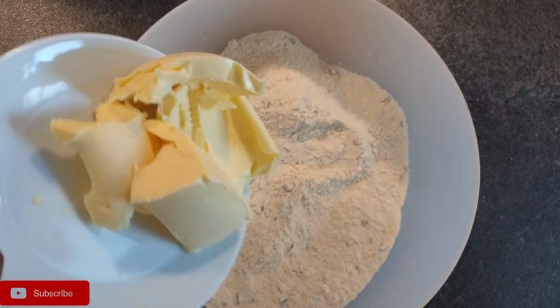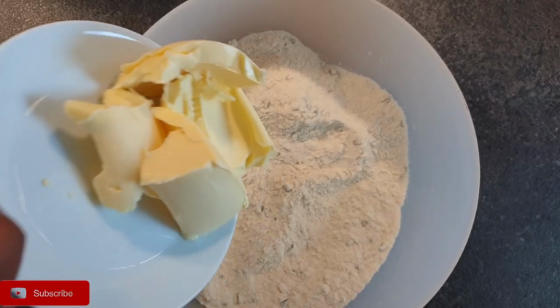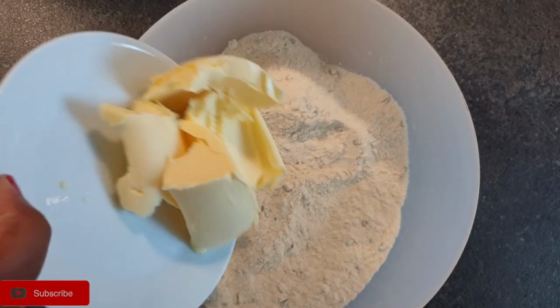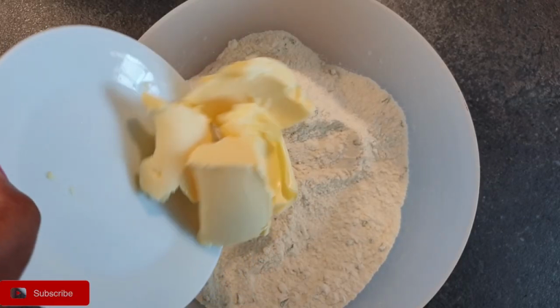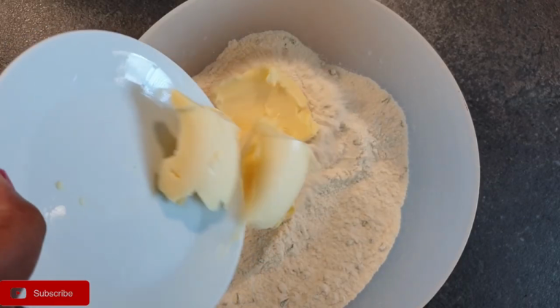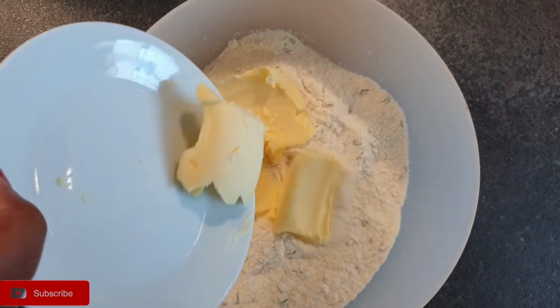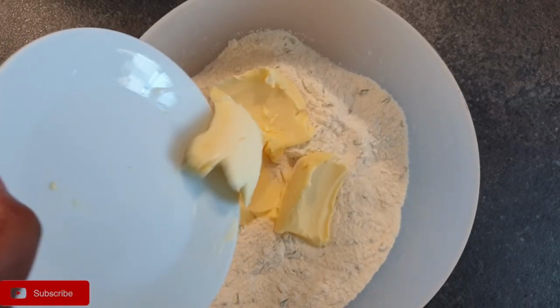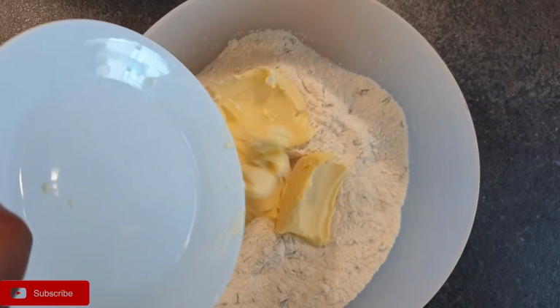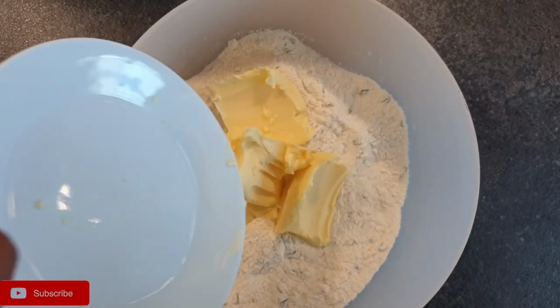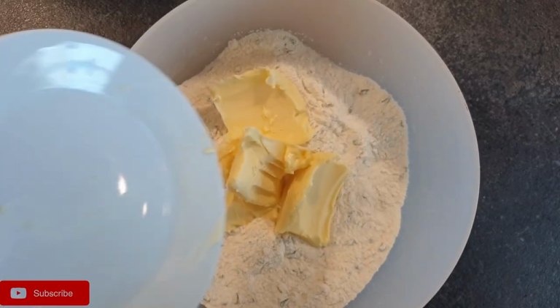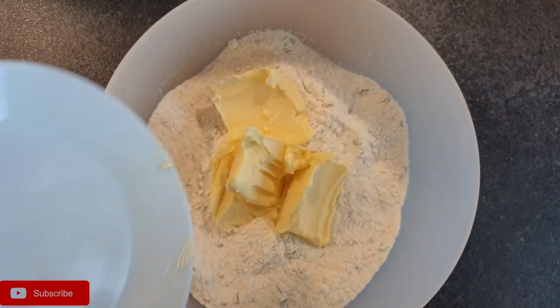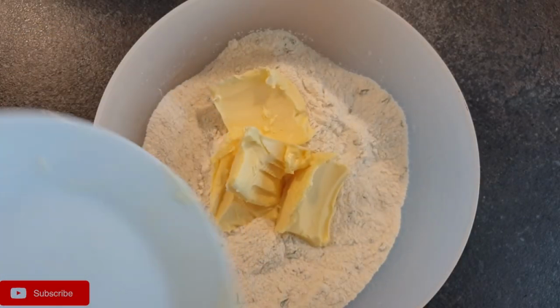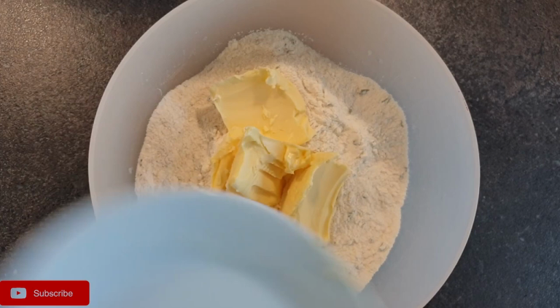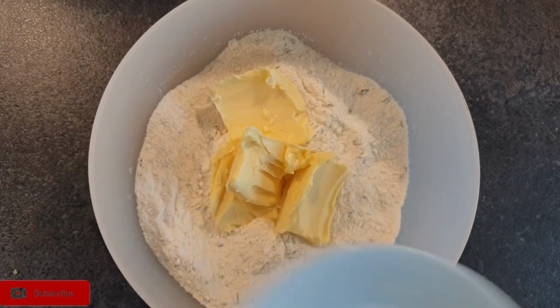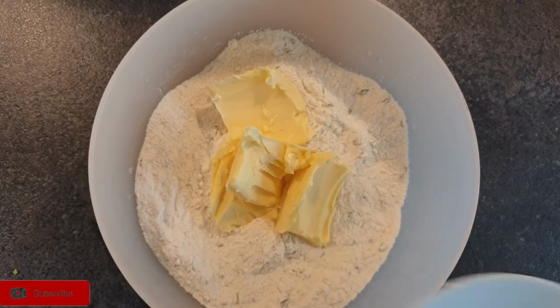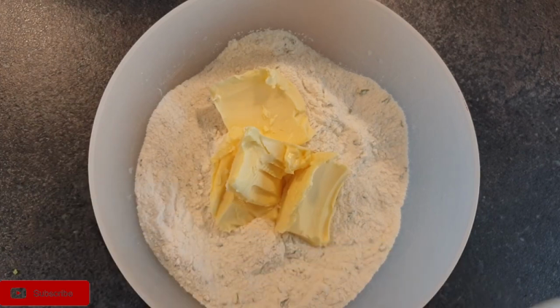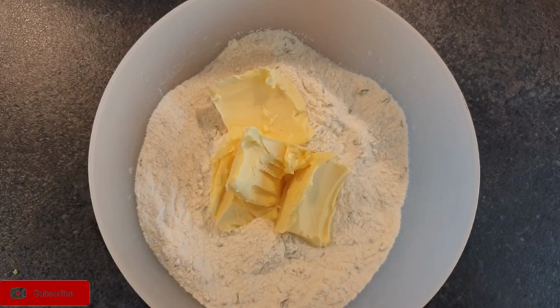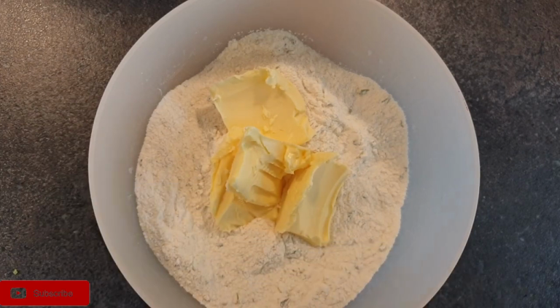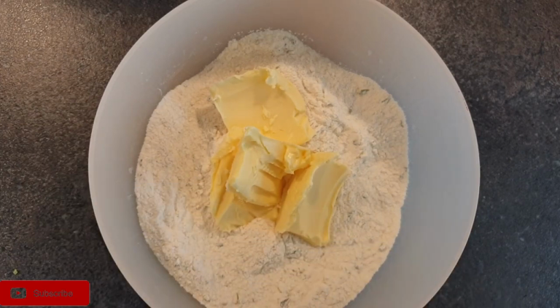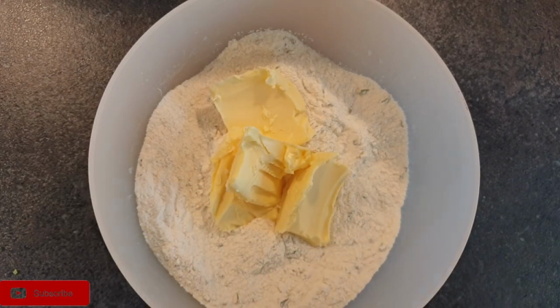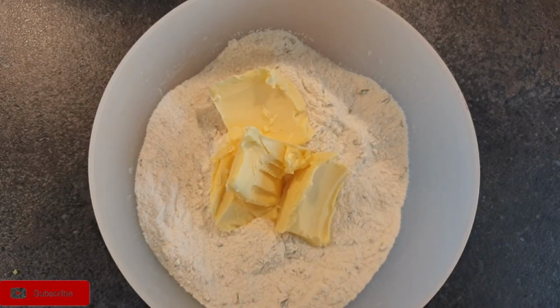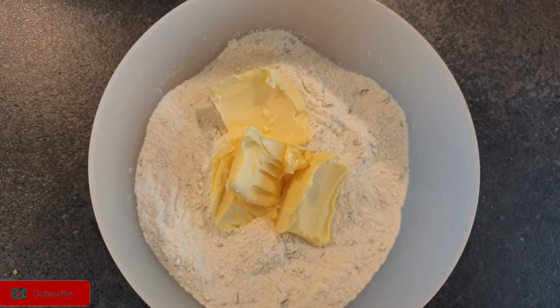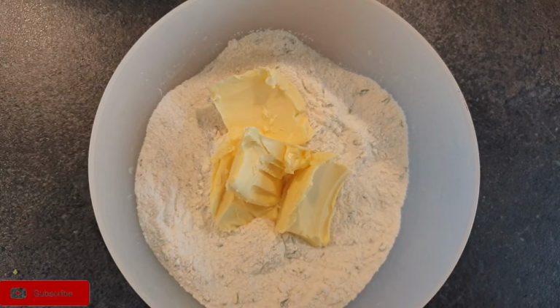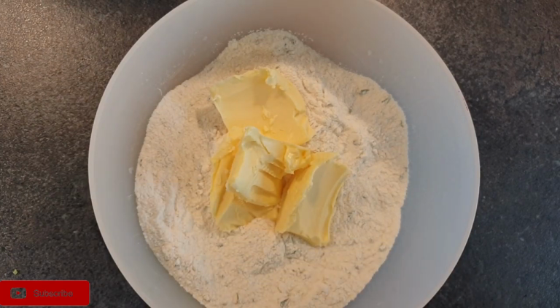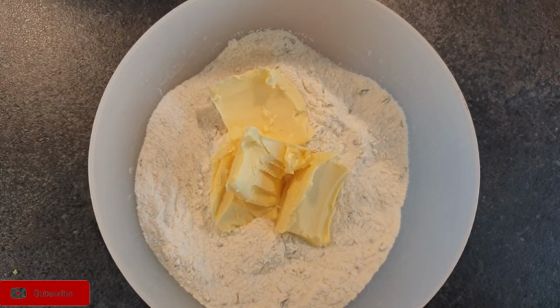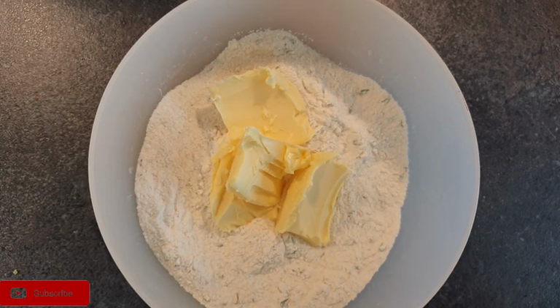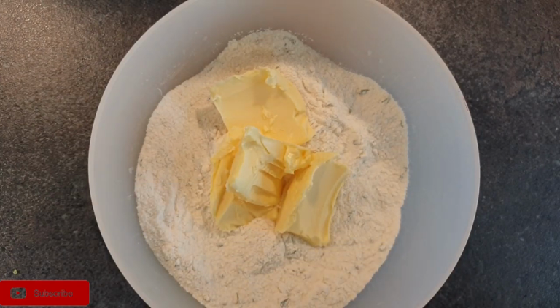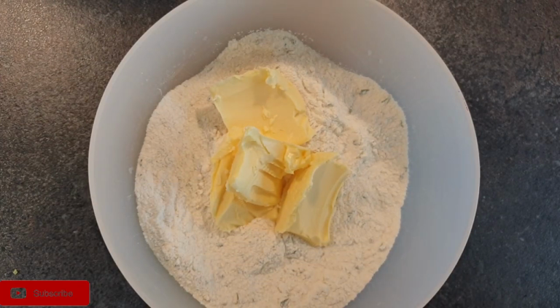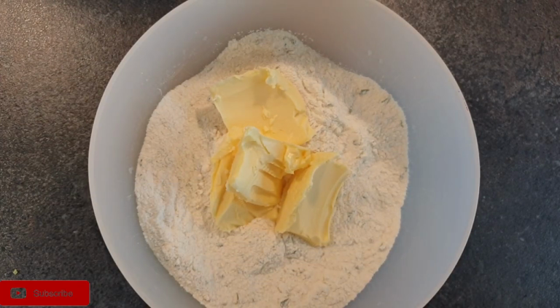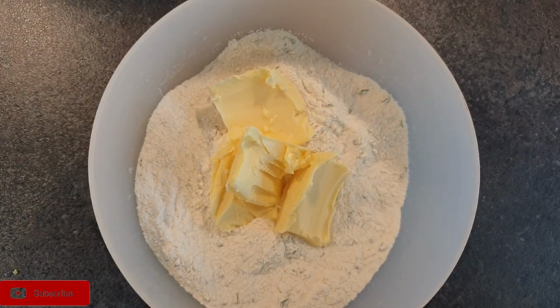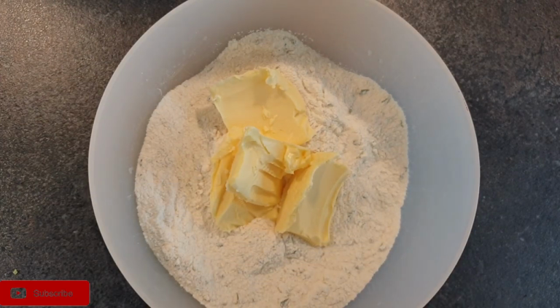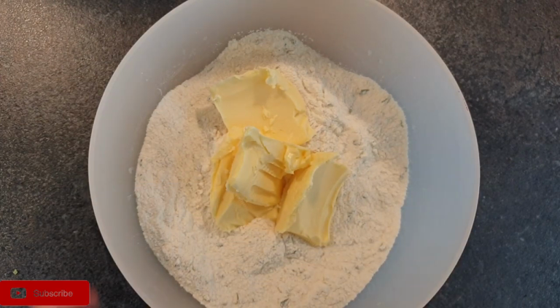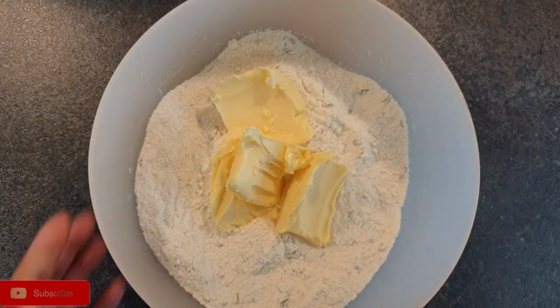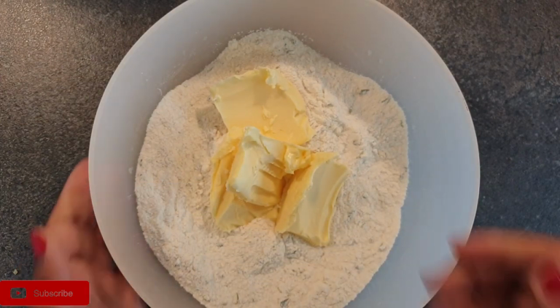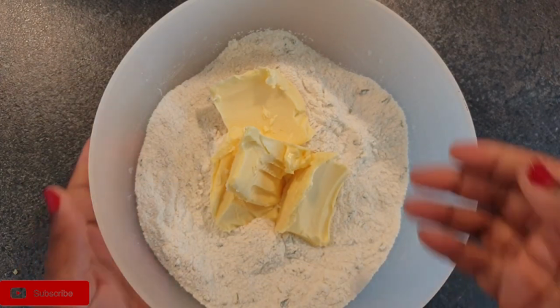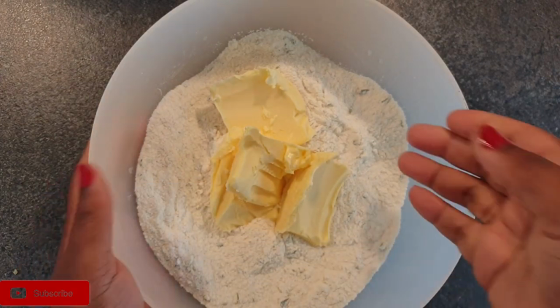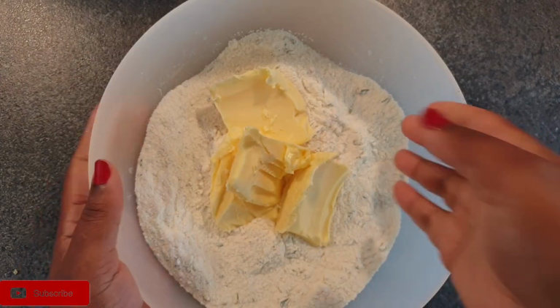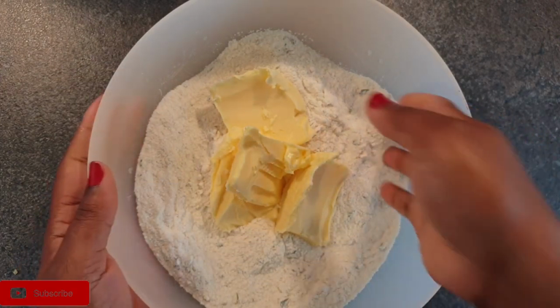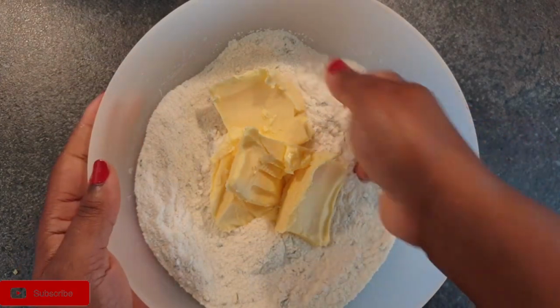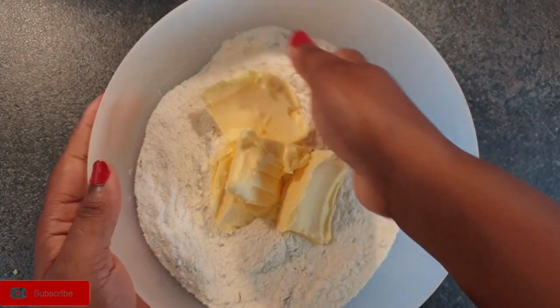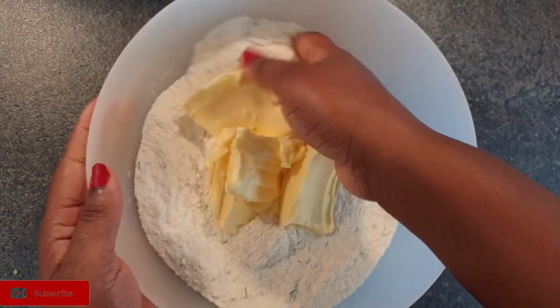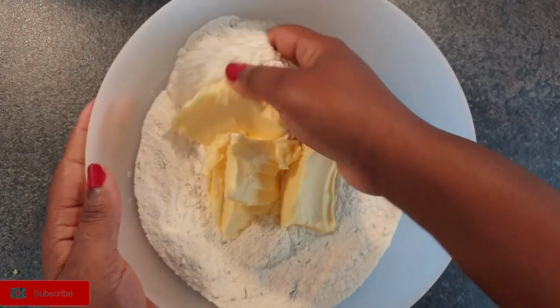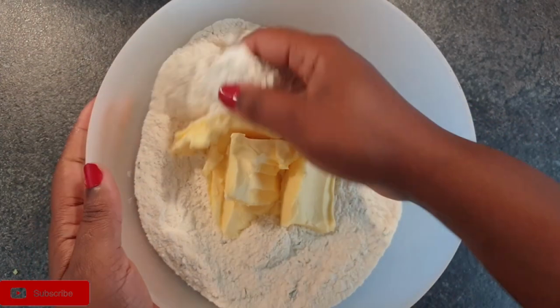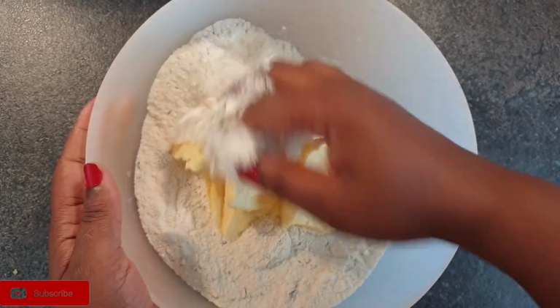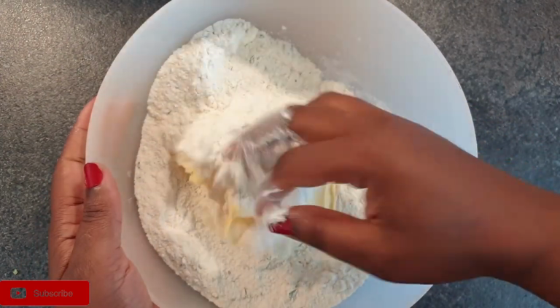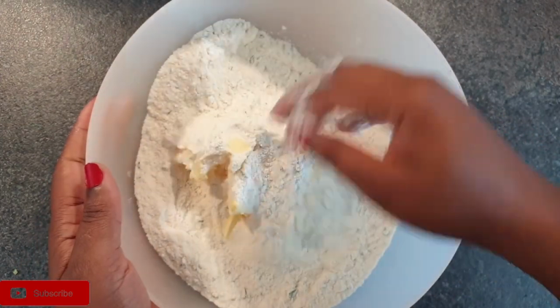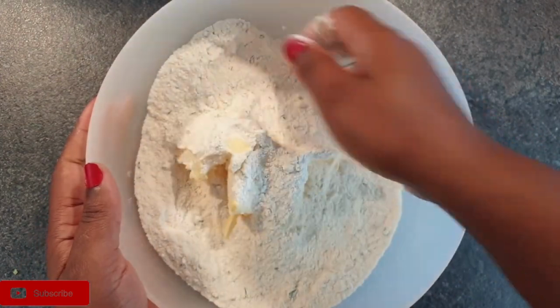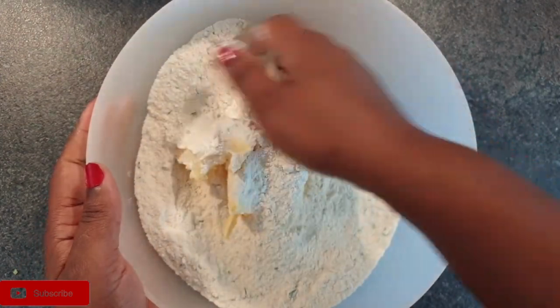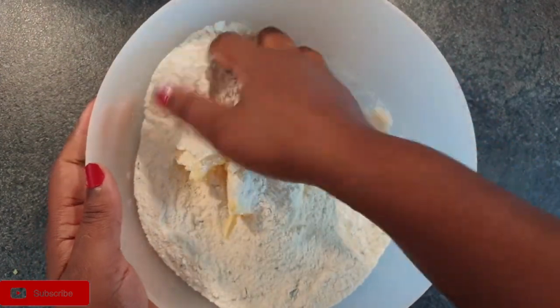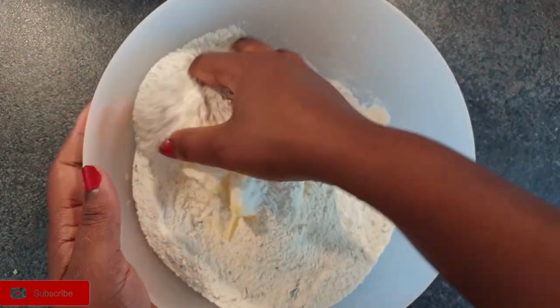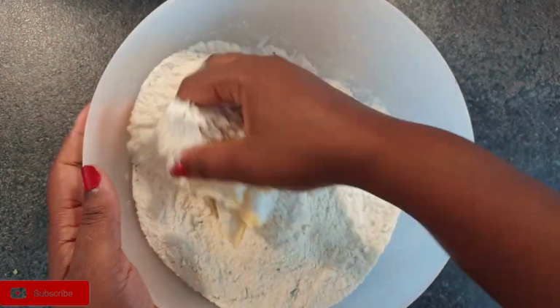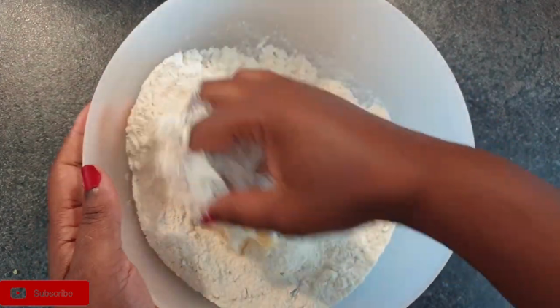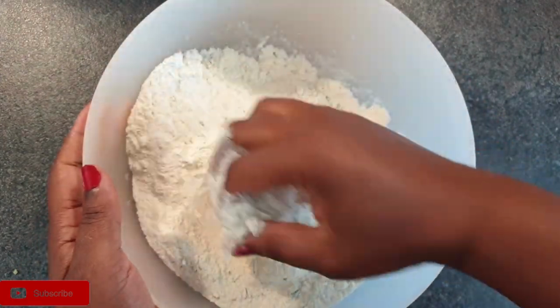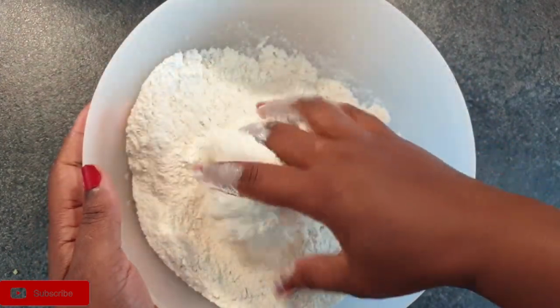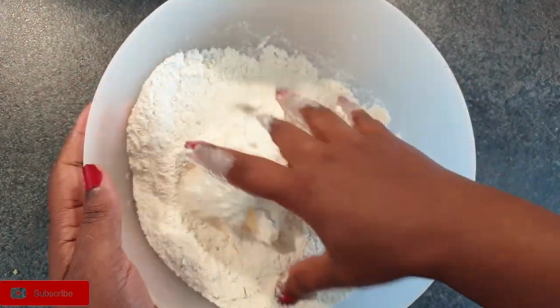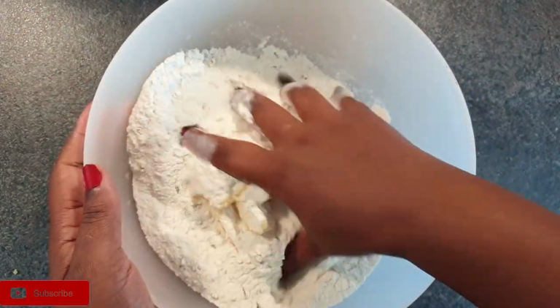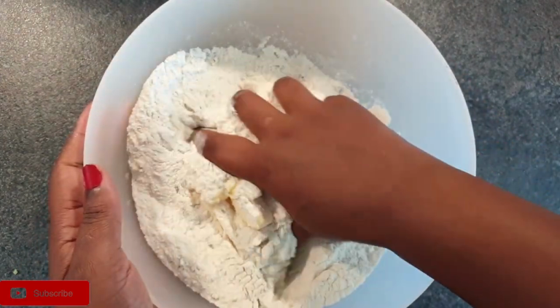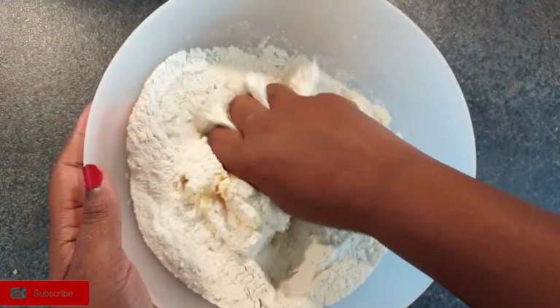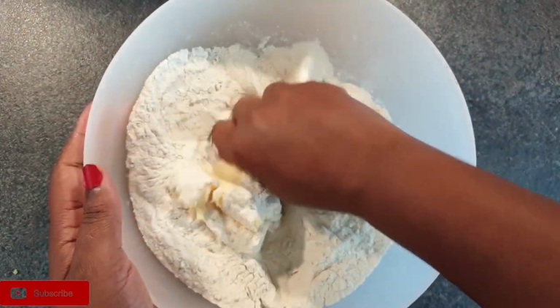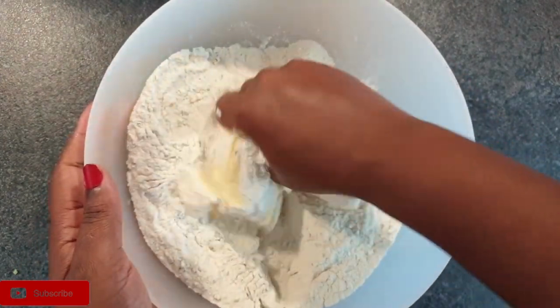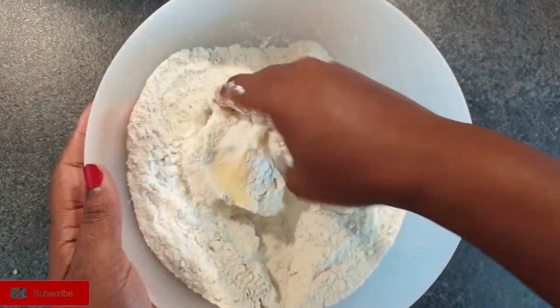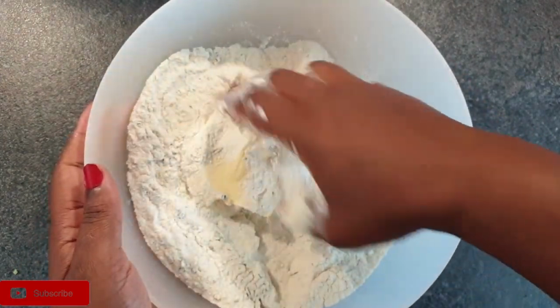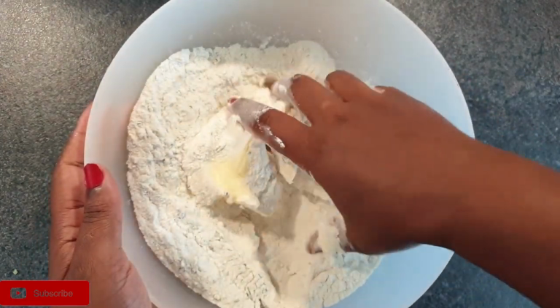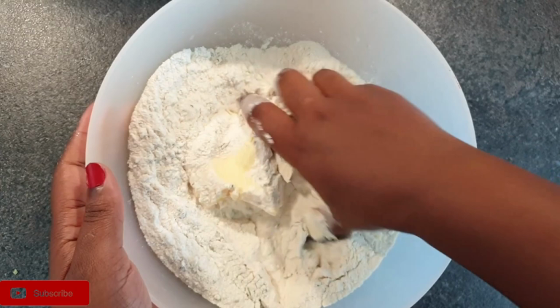Next, go ahead and add in your margarine and mix it well with the flour until it's completely dissolved.